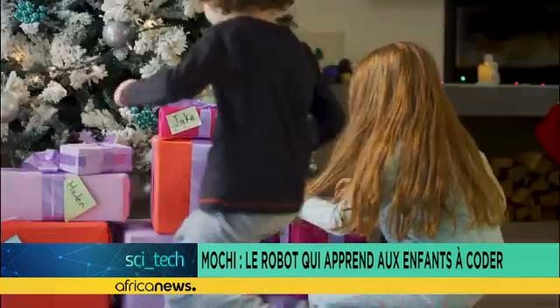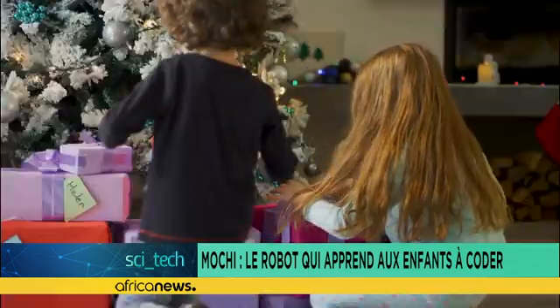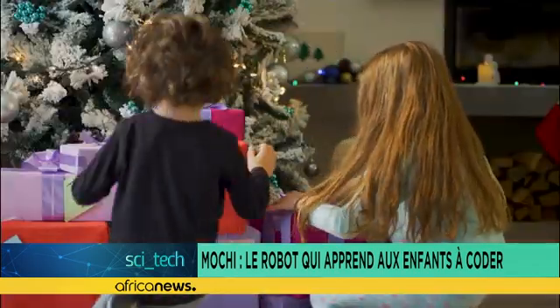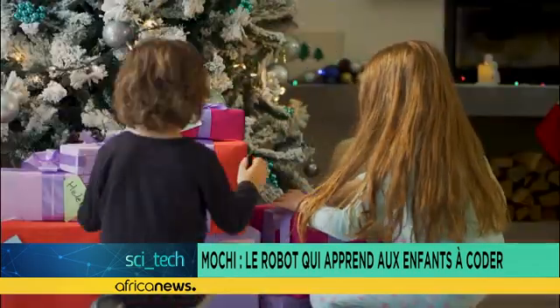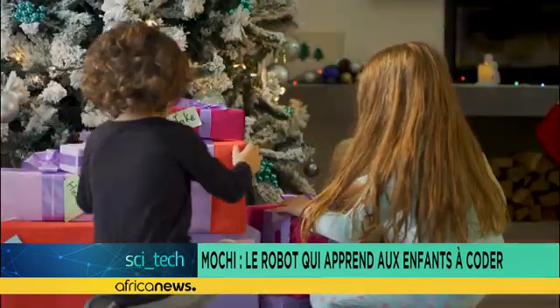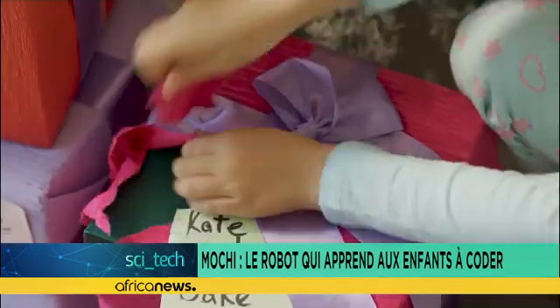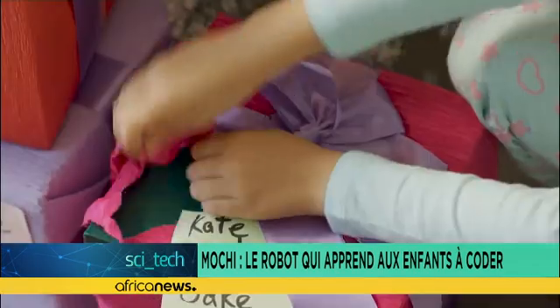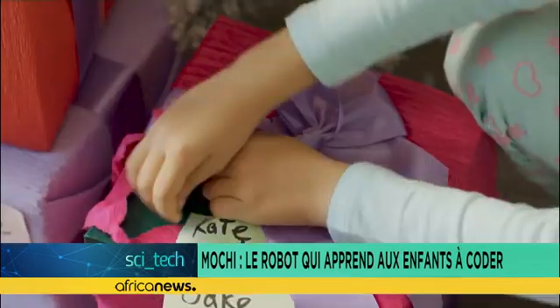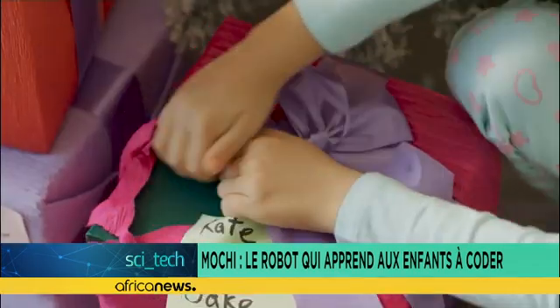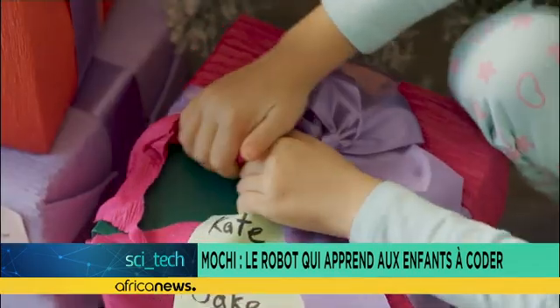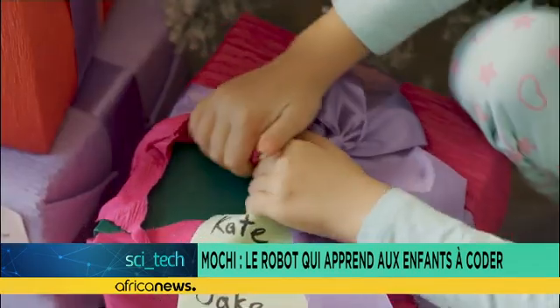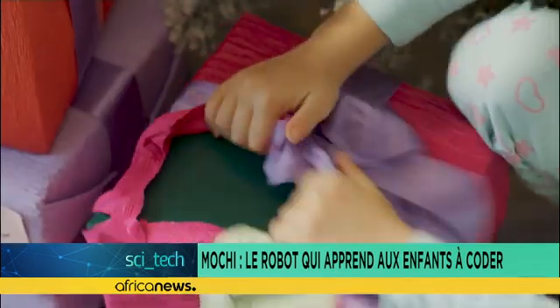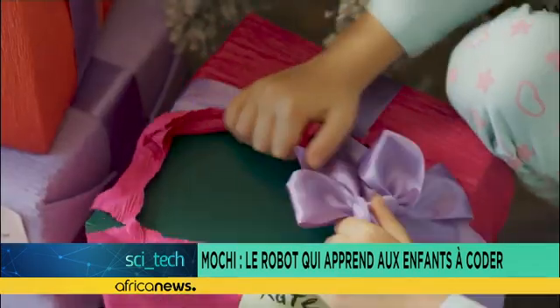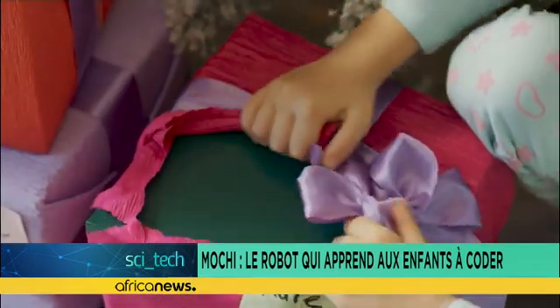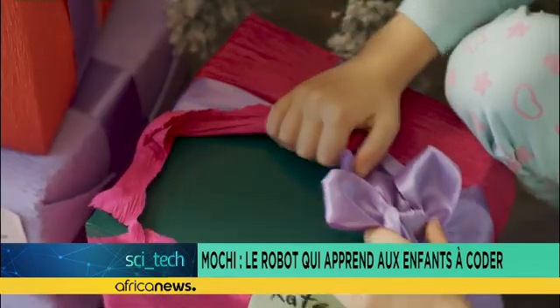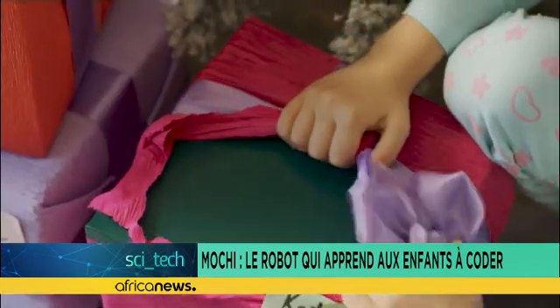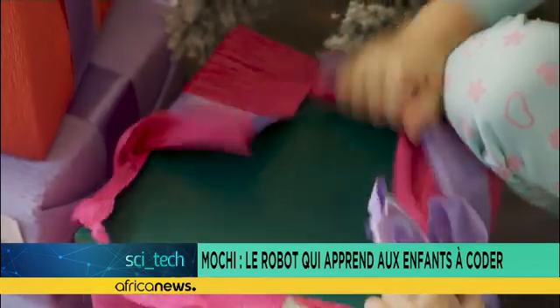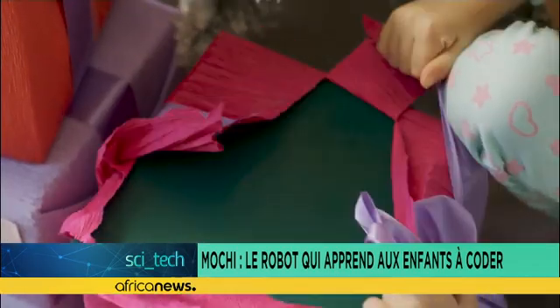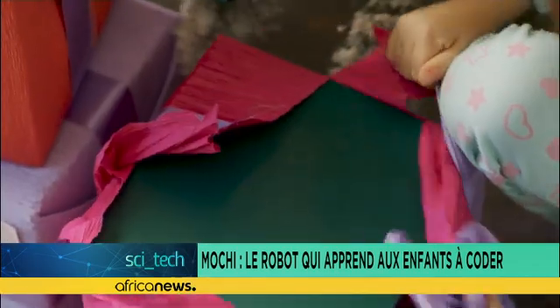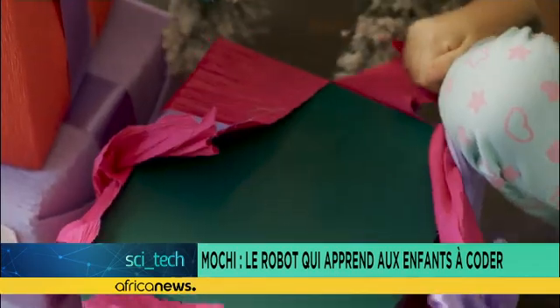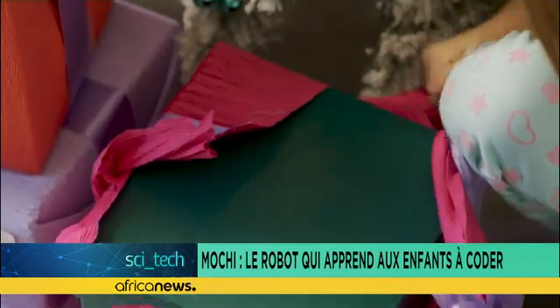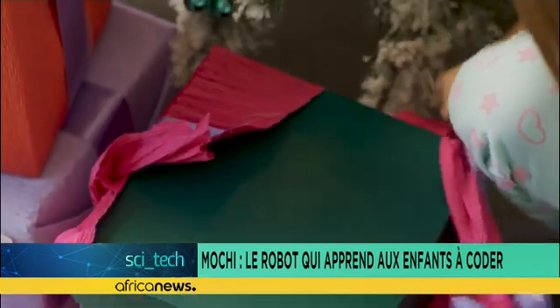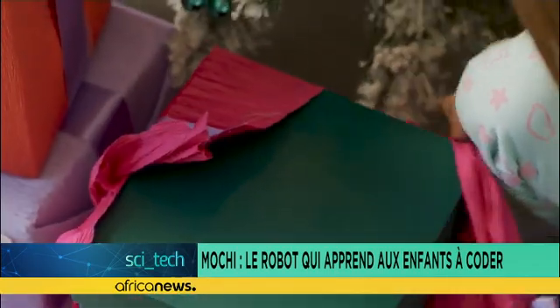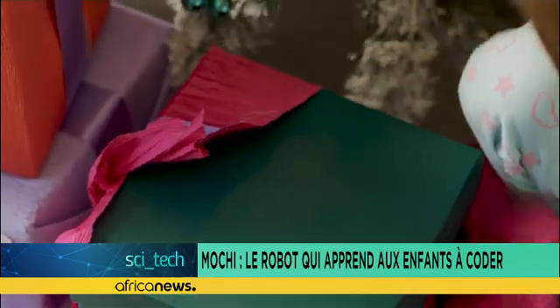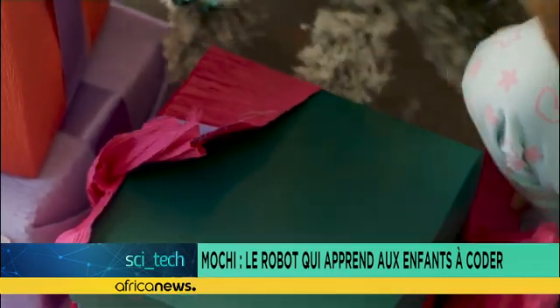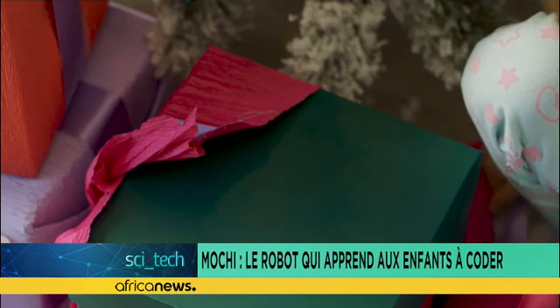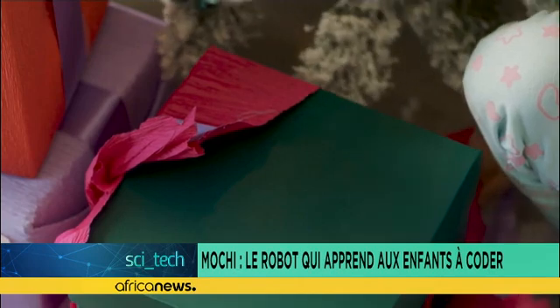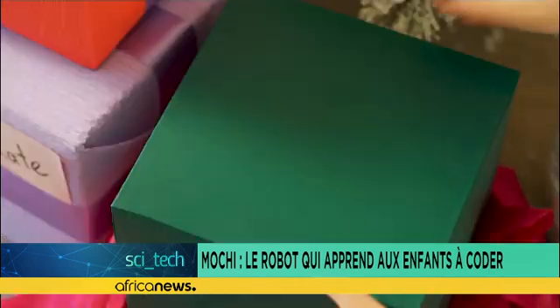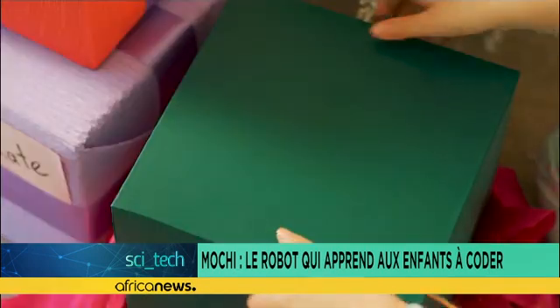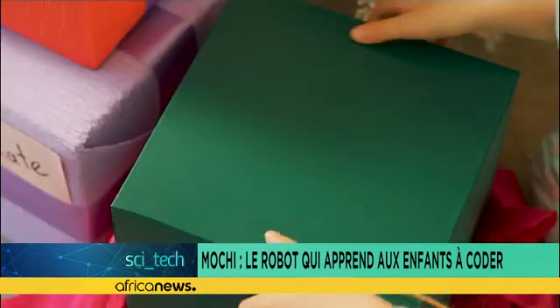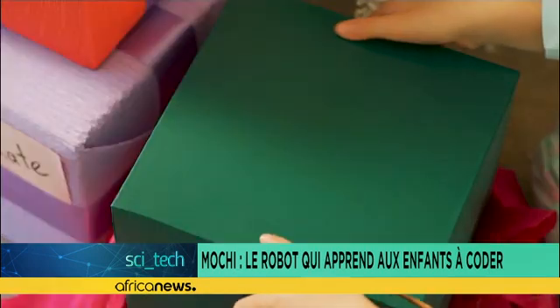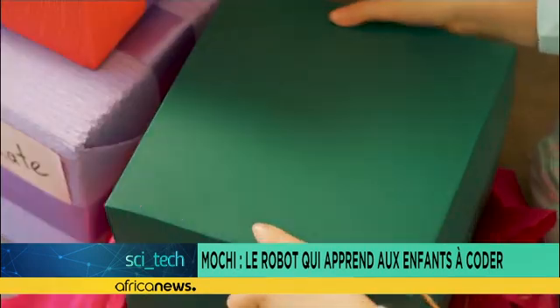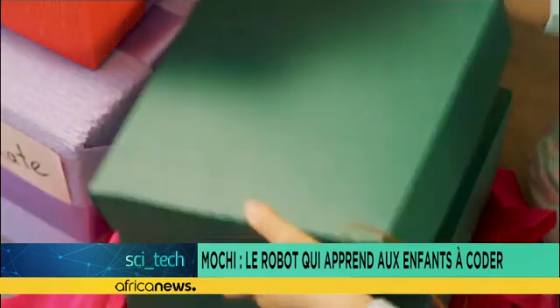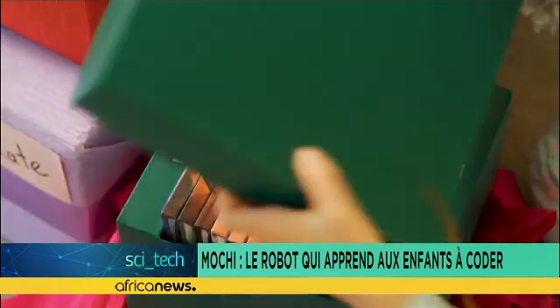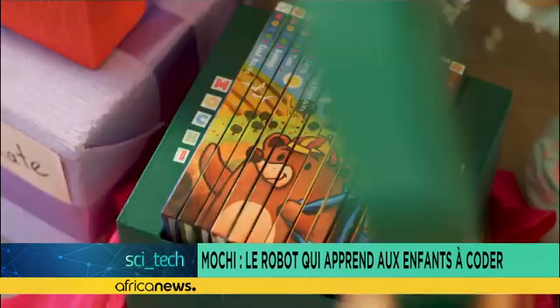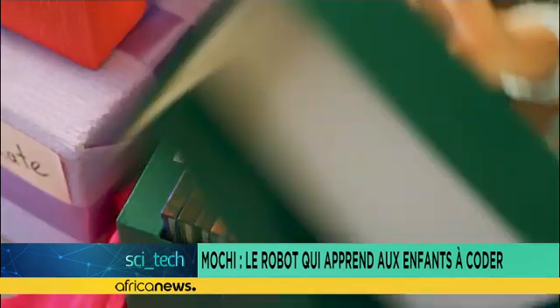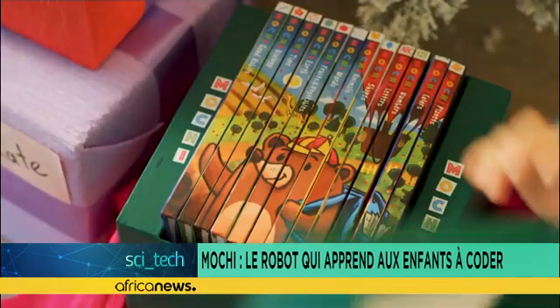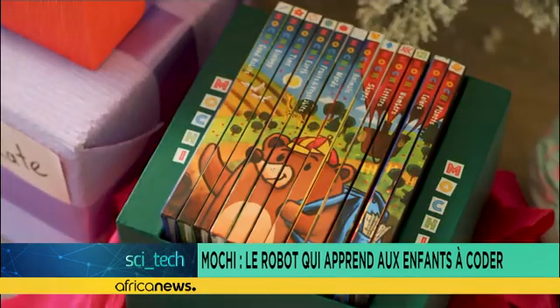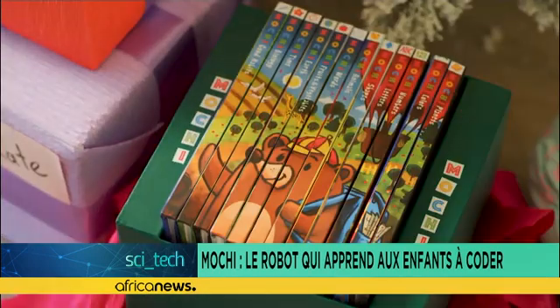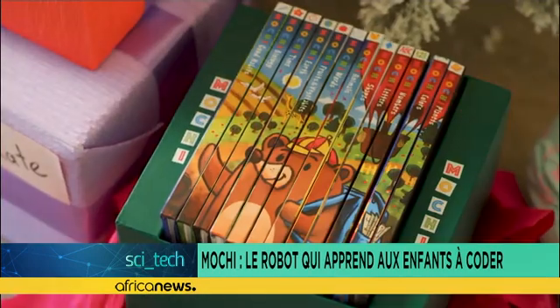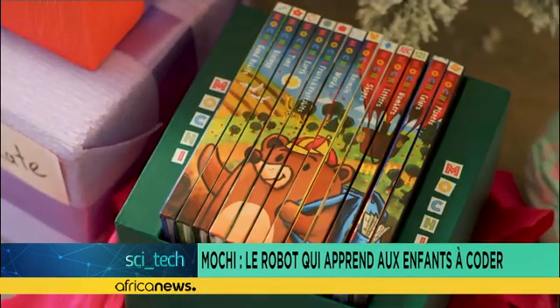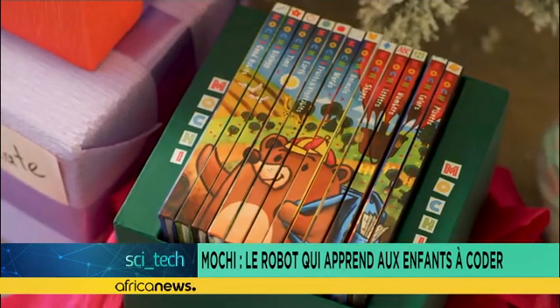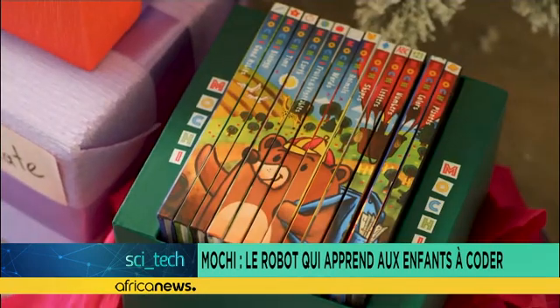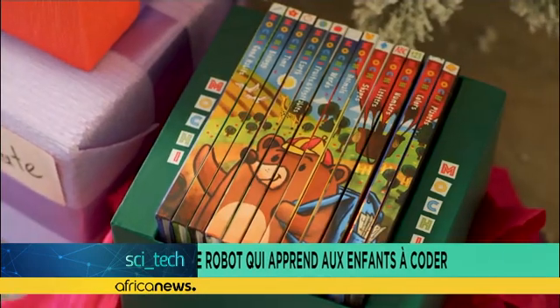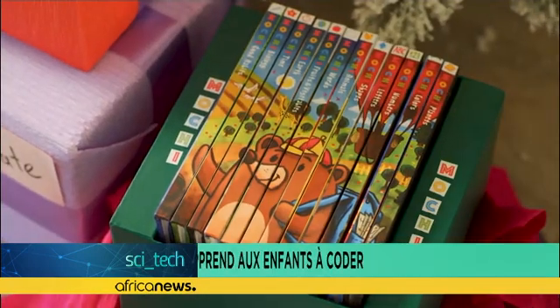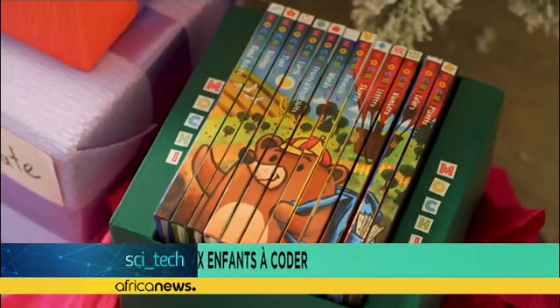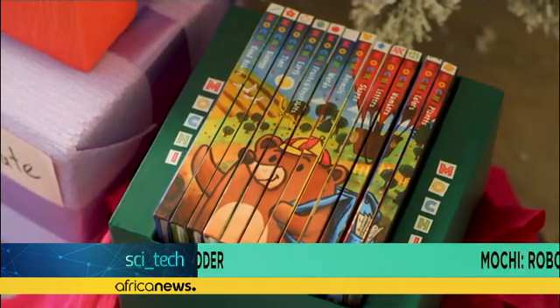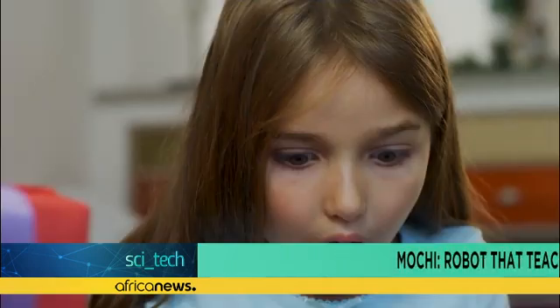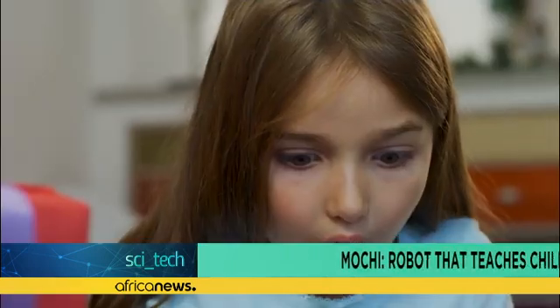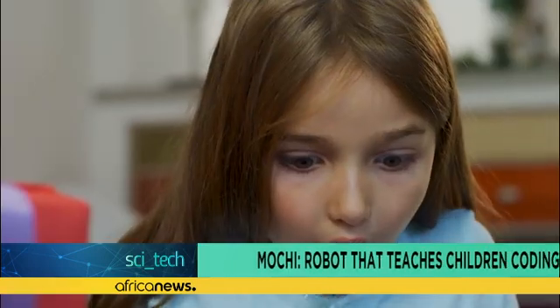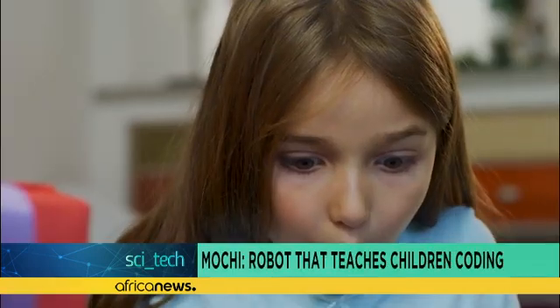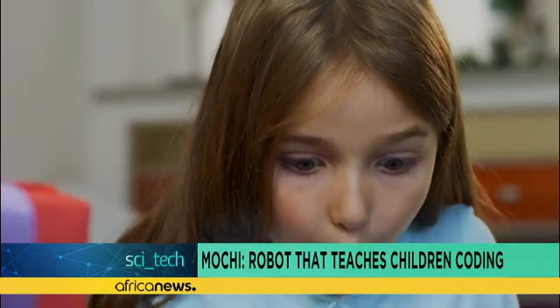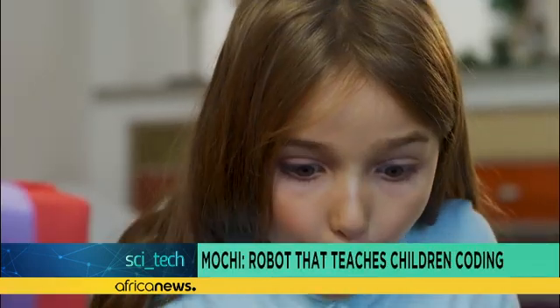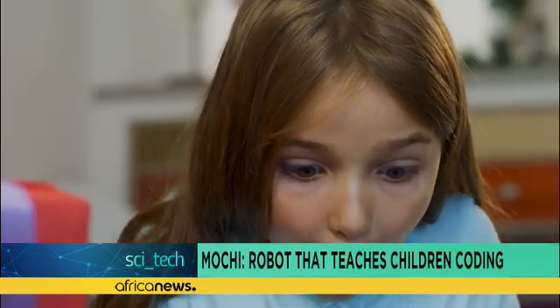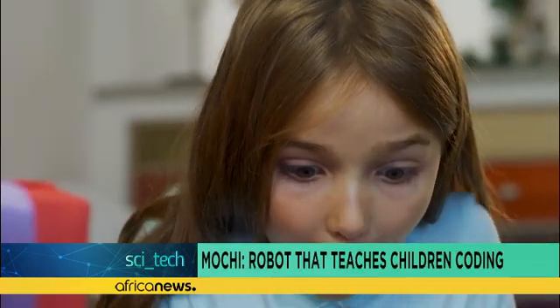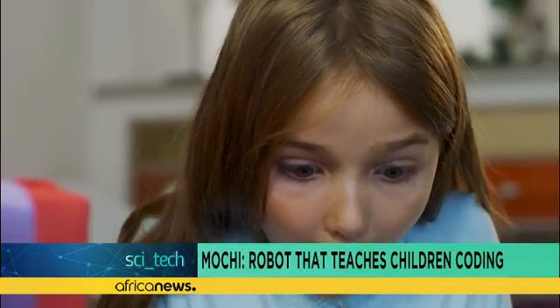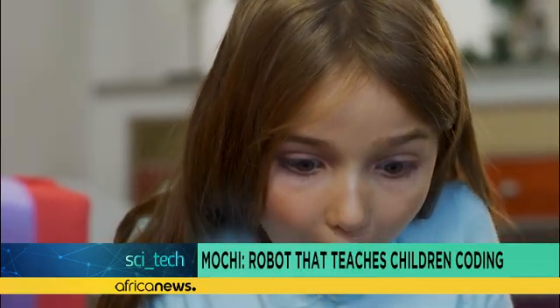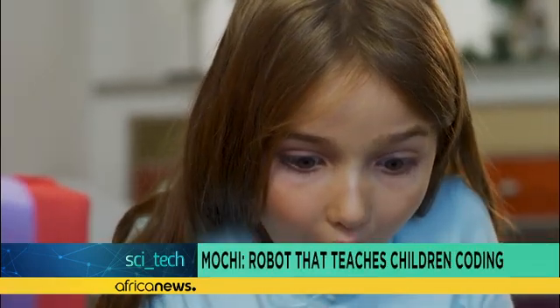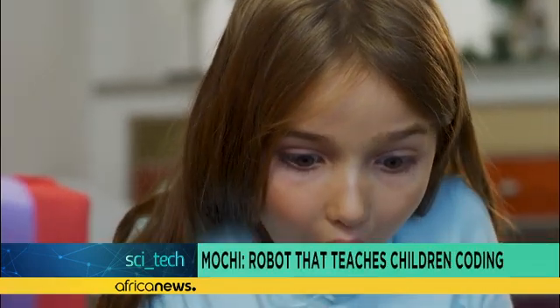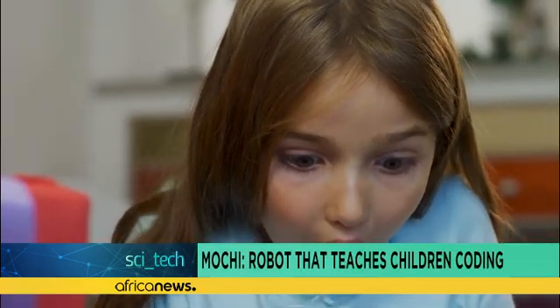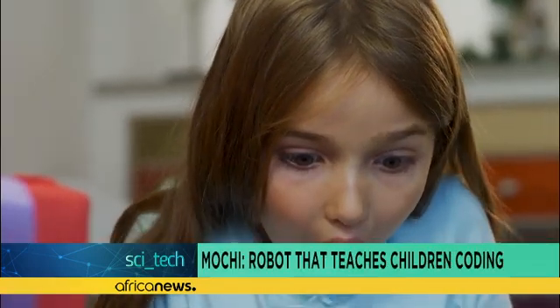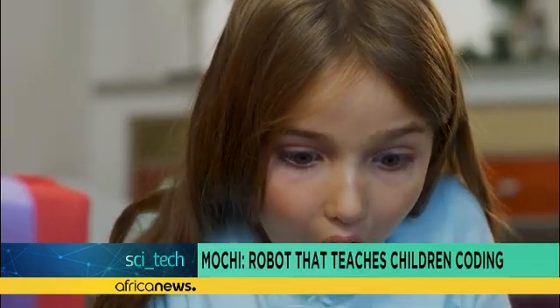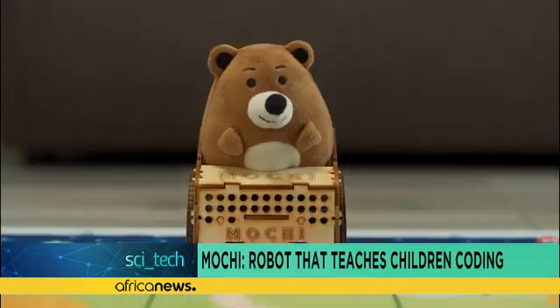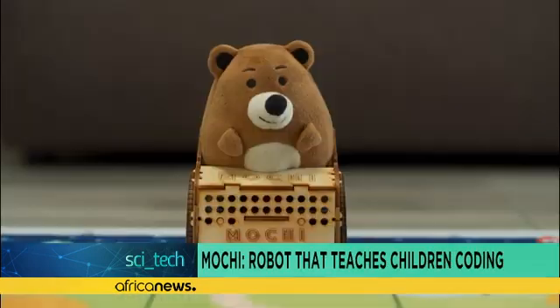On the other hand, the kit is currently in English only. Hopefully, it will be a success and will also be marketed in French.